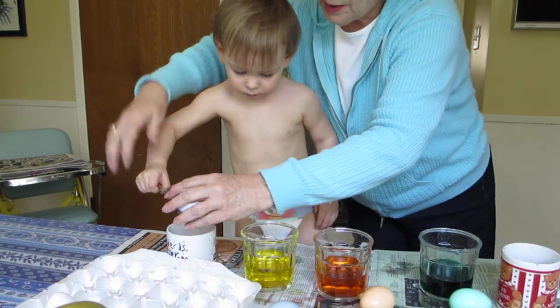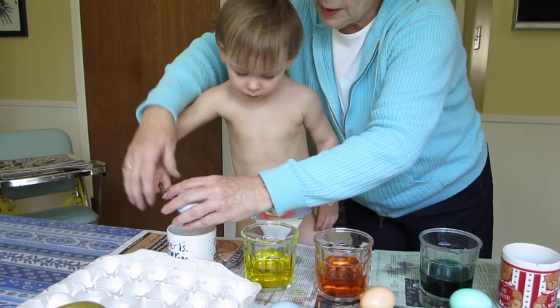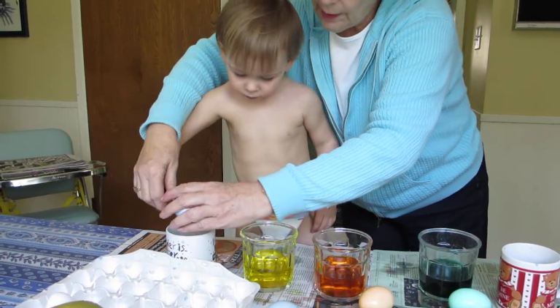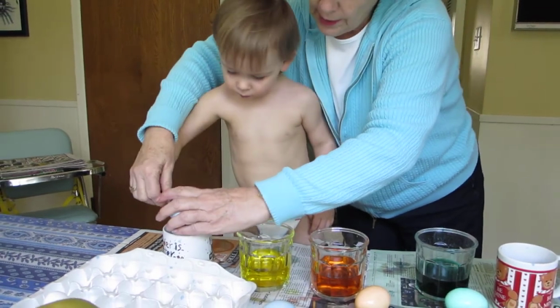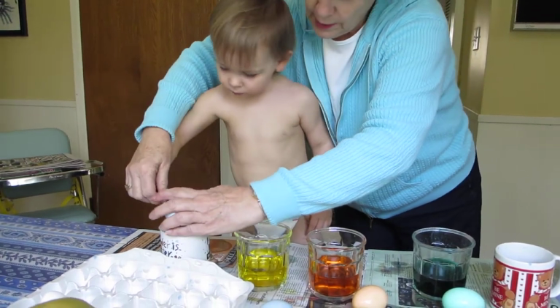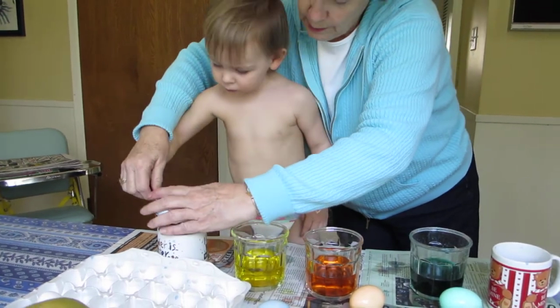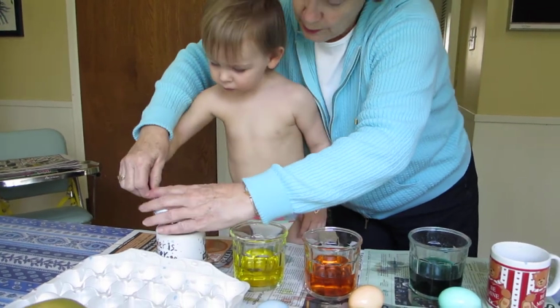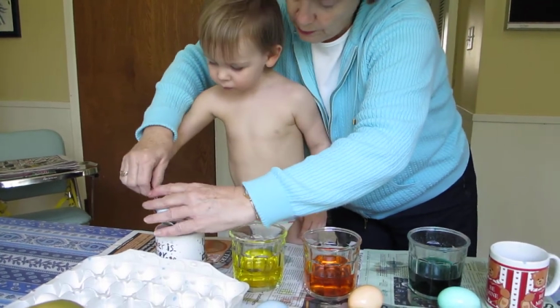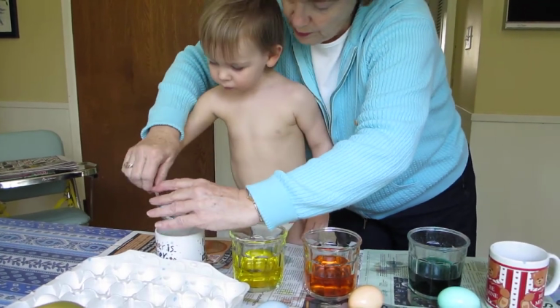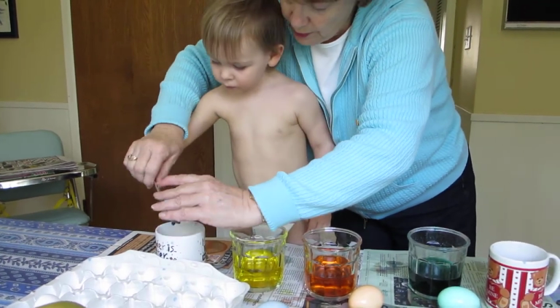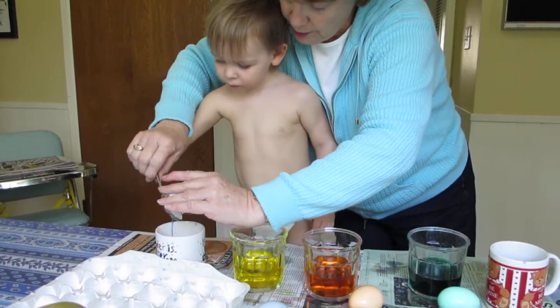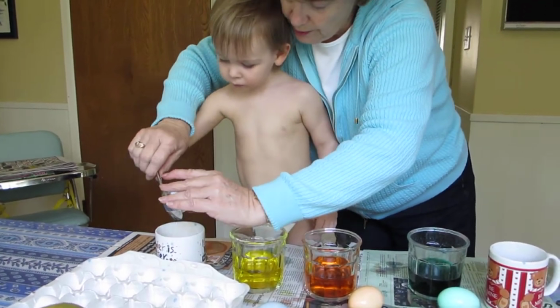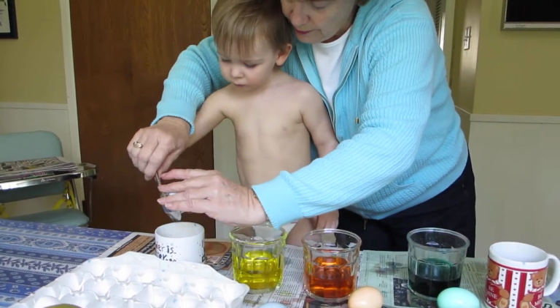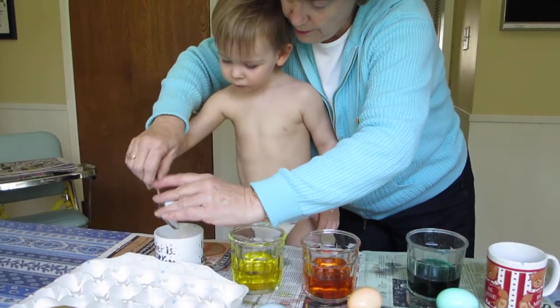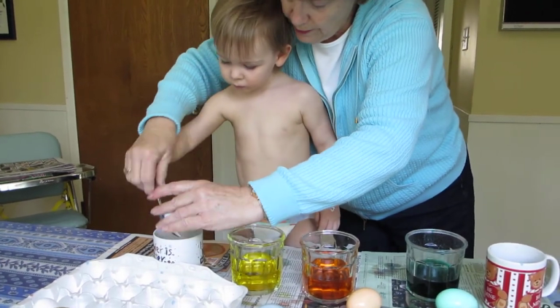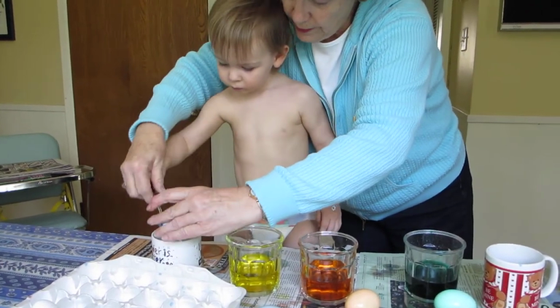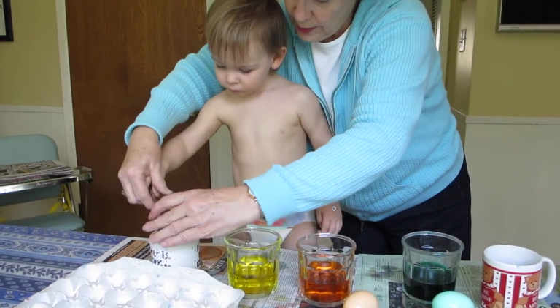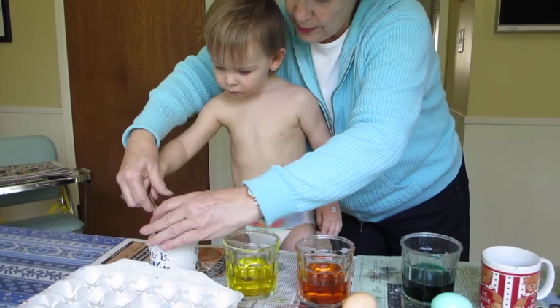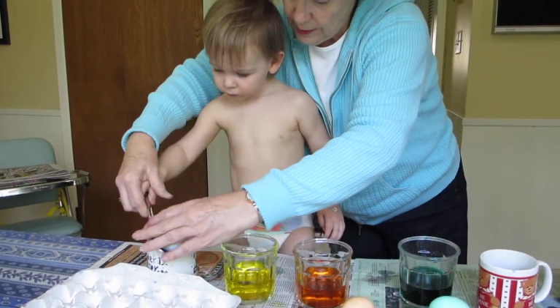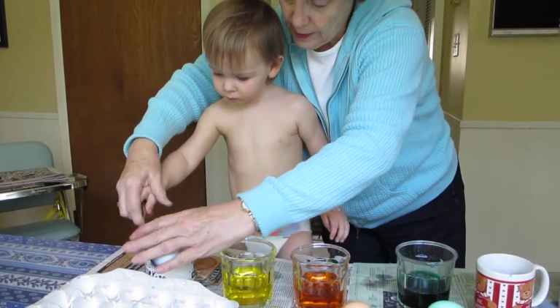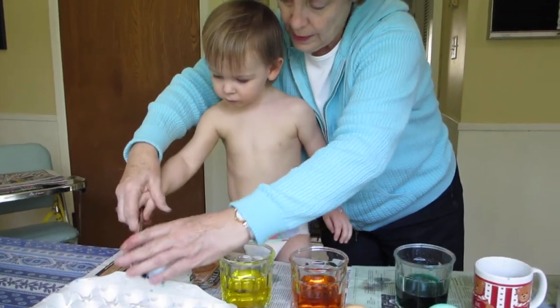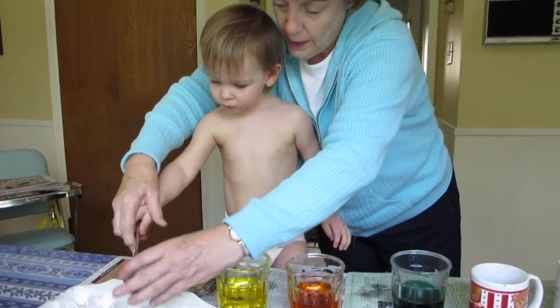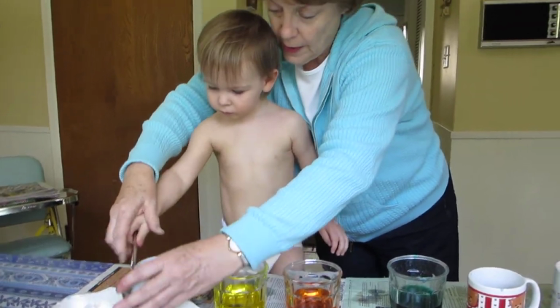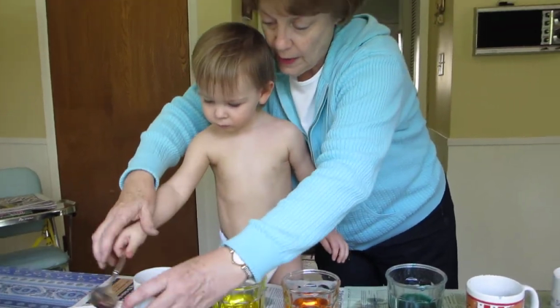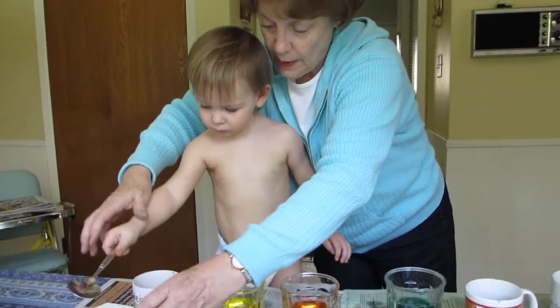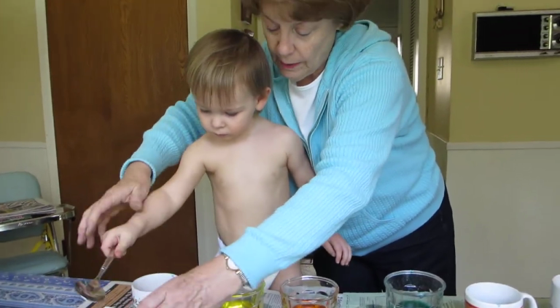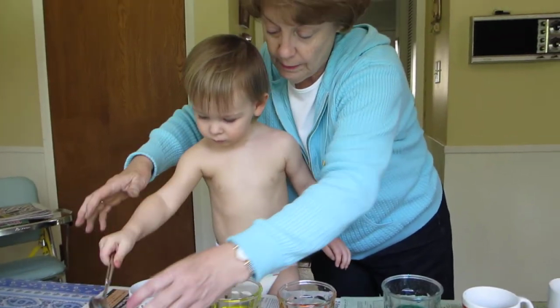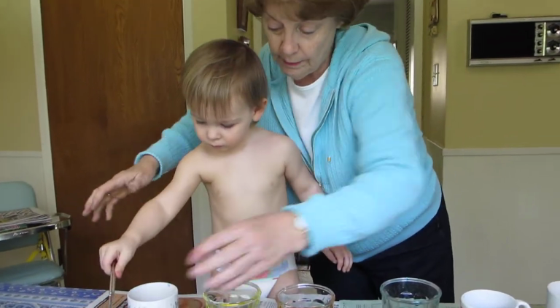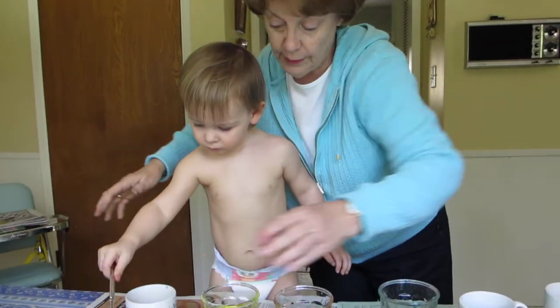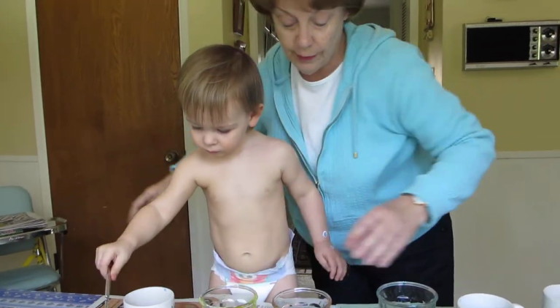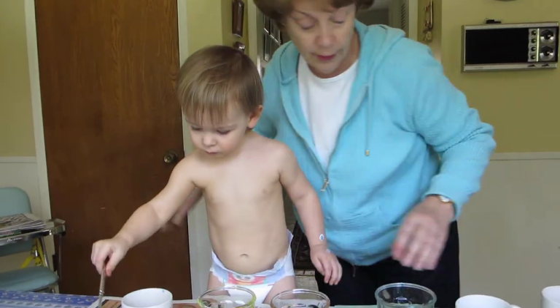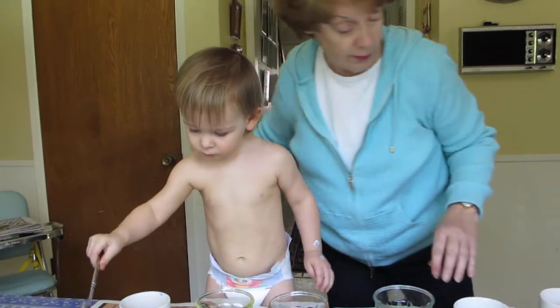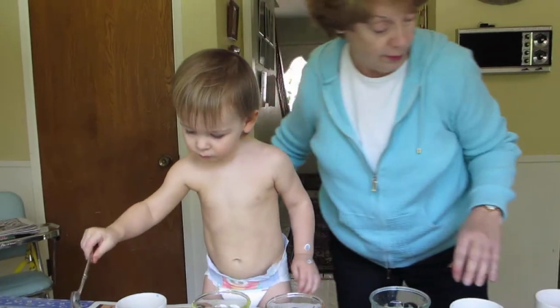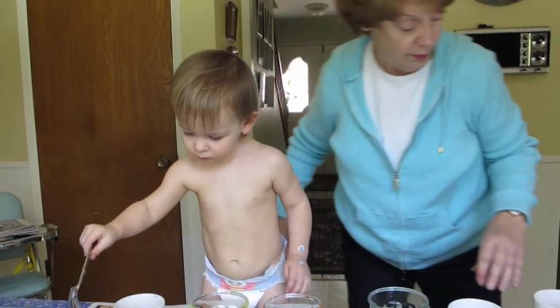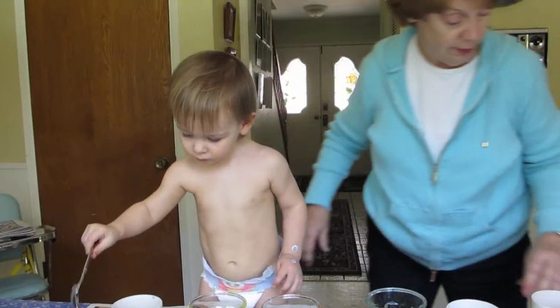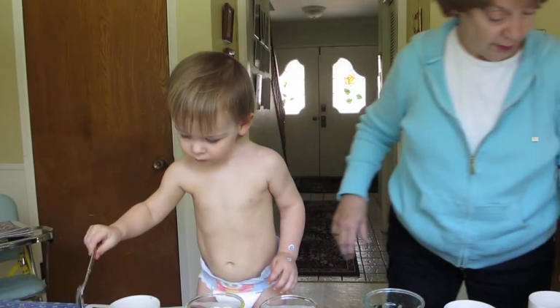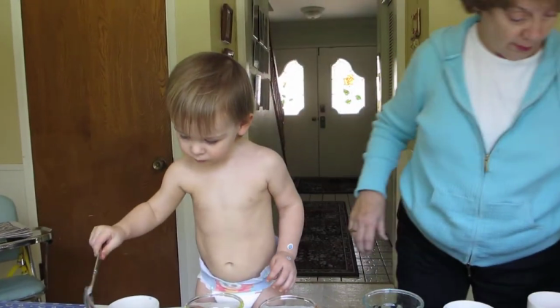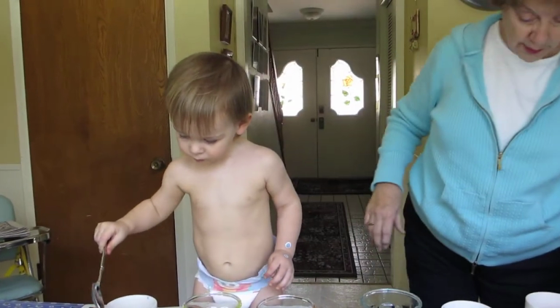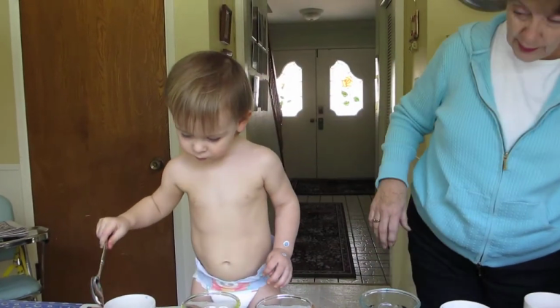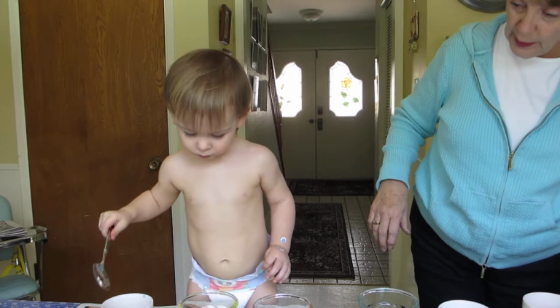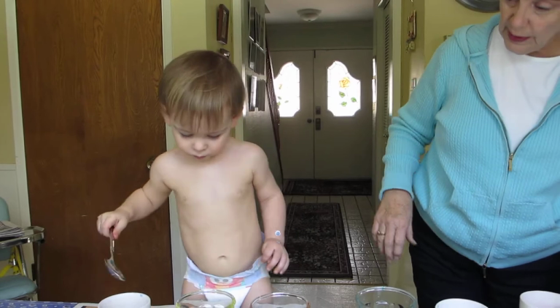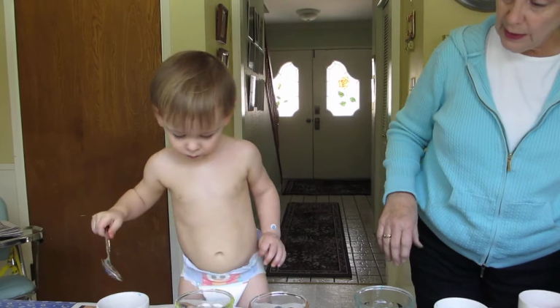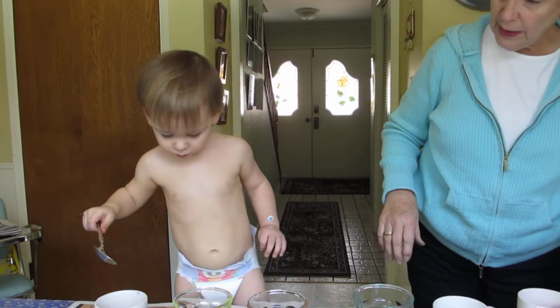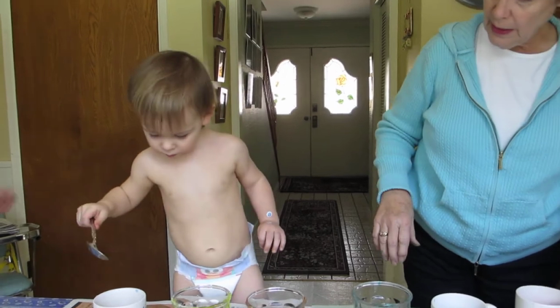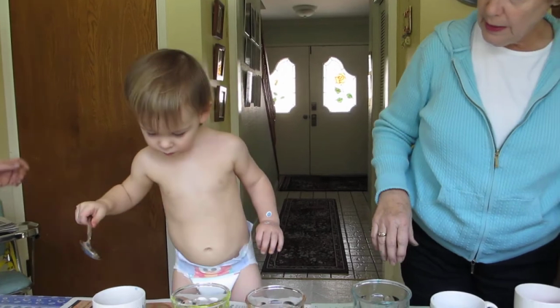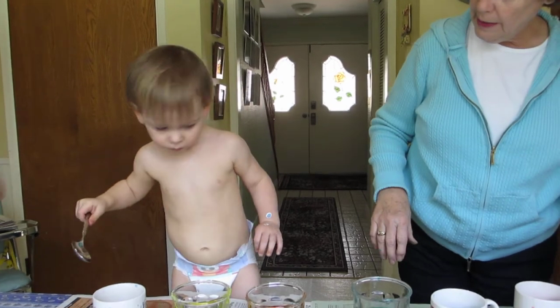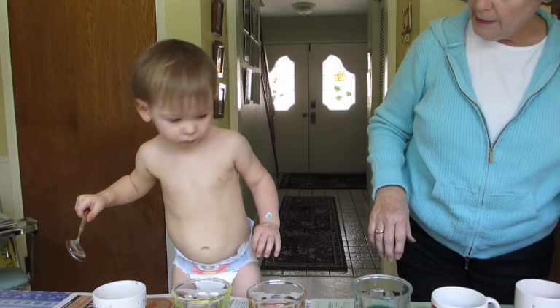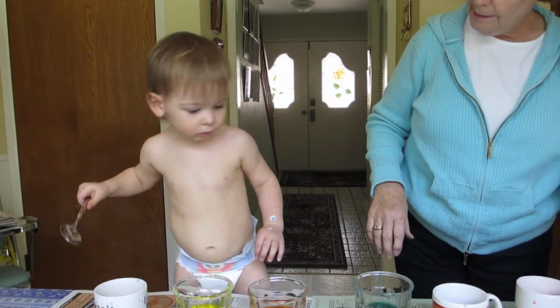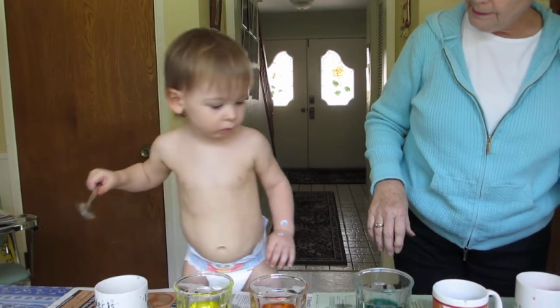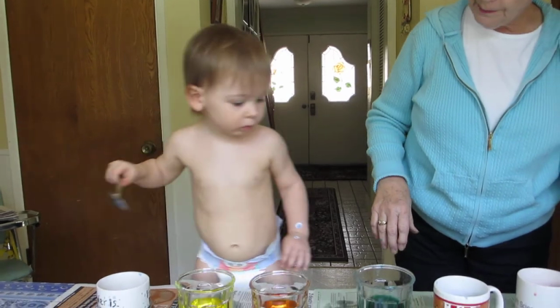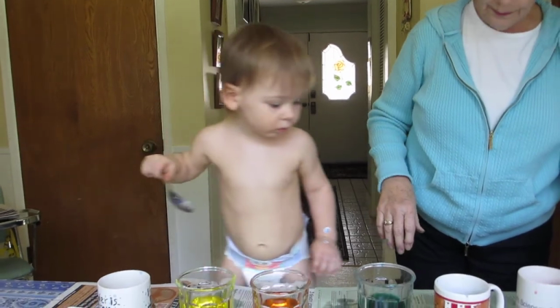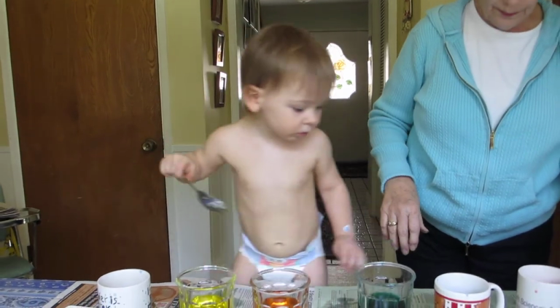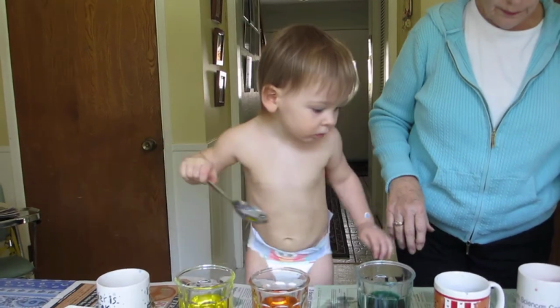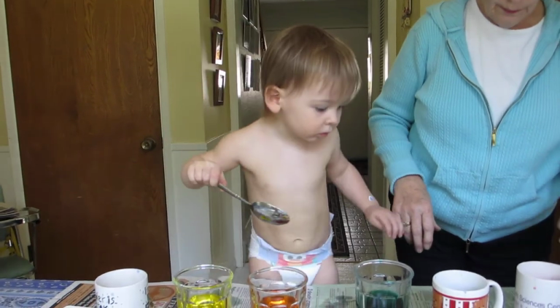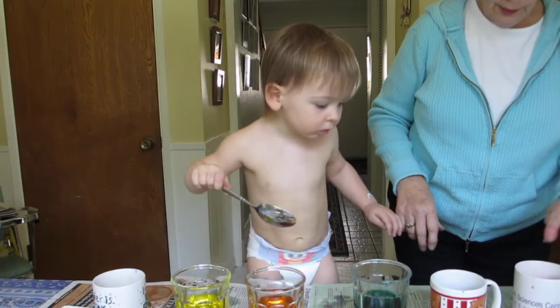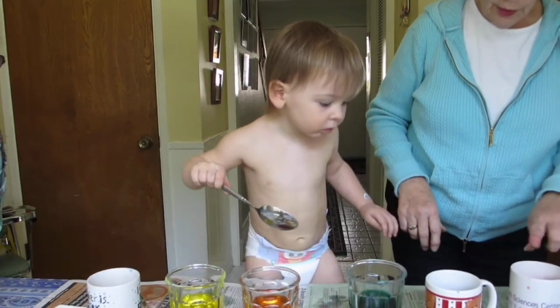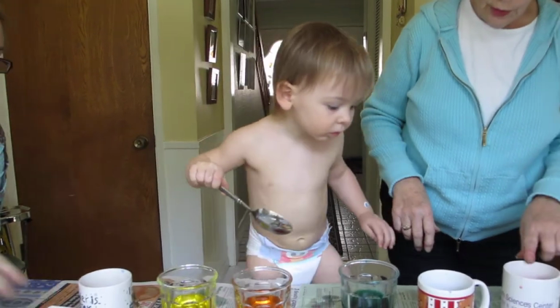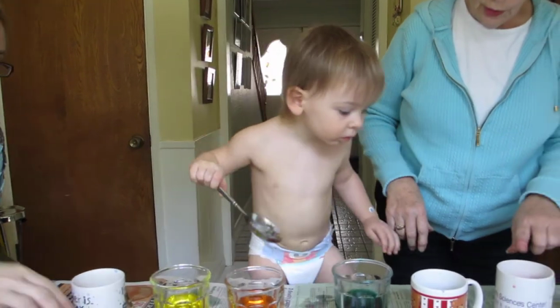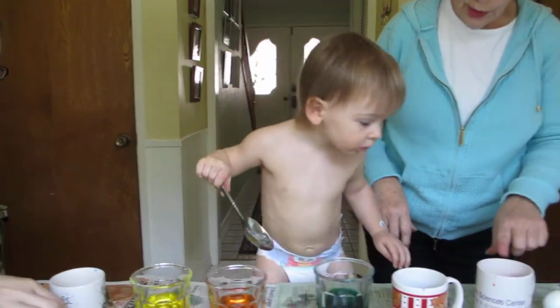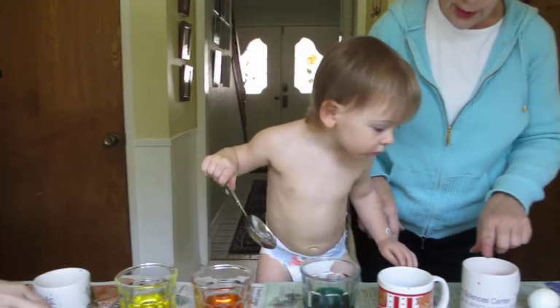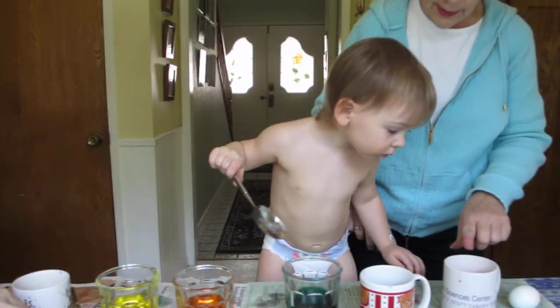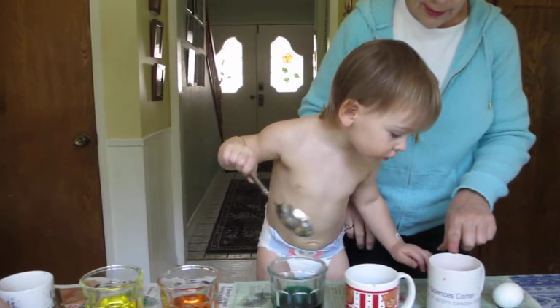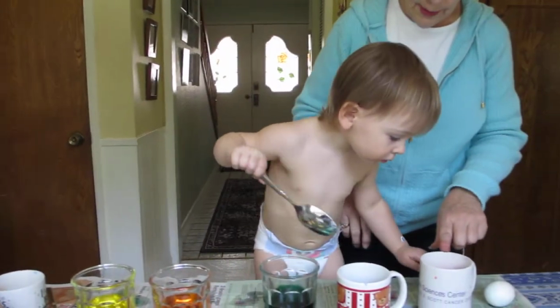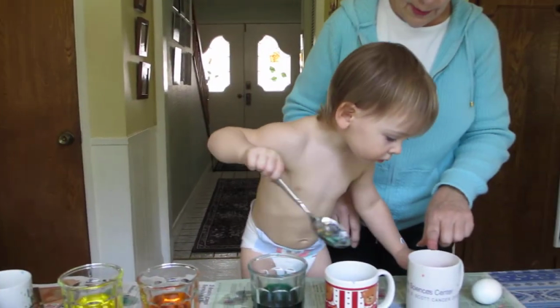Okay, let's pour the water off. Wait, leave the one in there. It's too light. June, you didn't get this one.